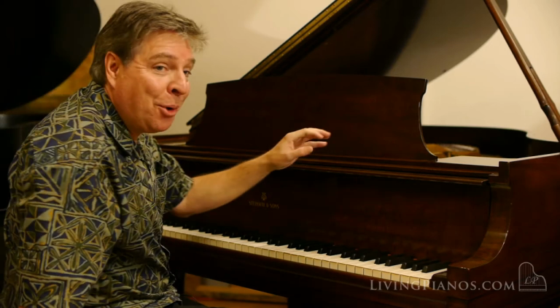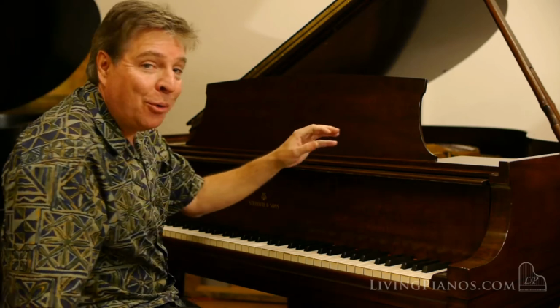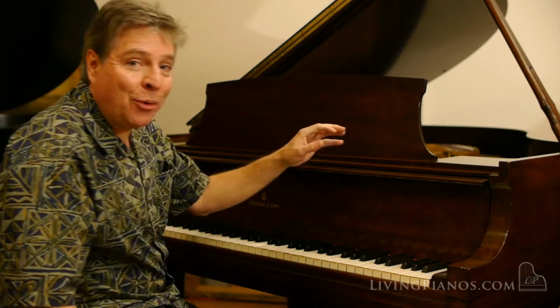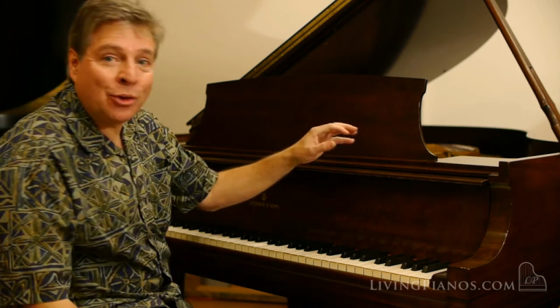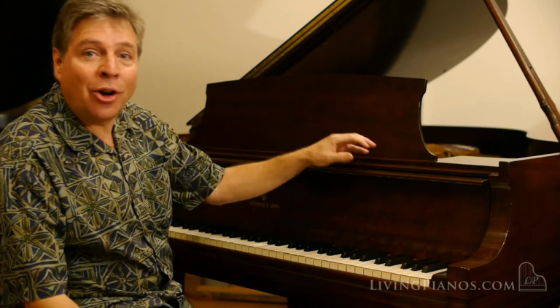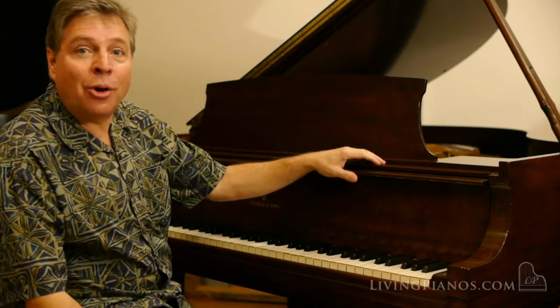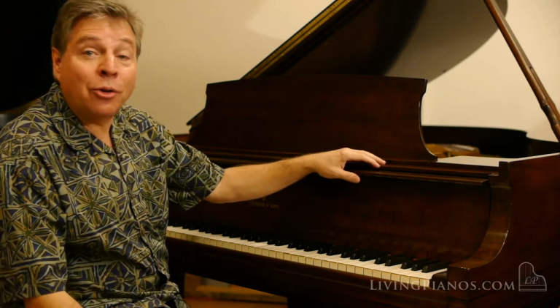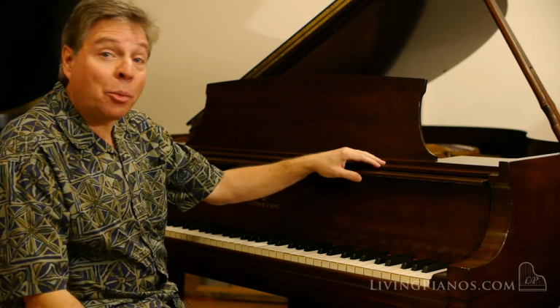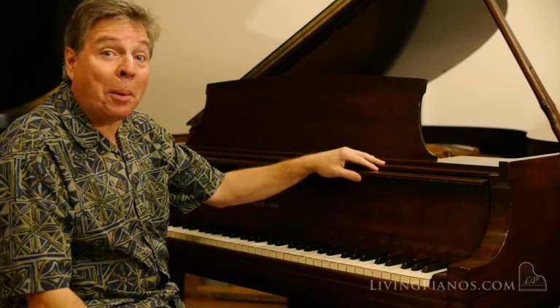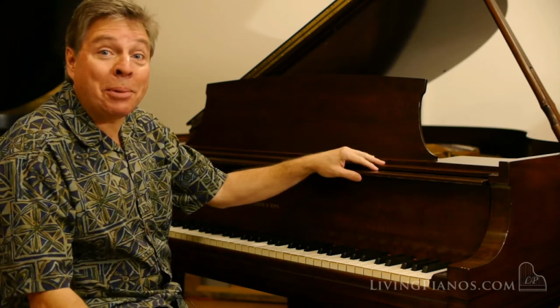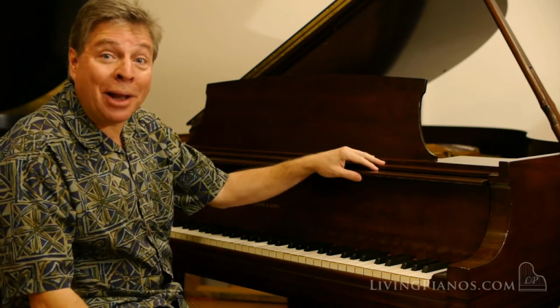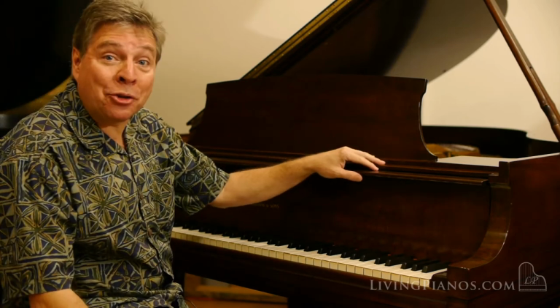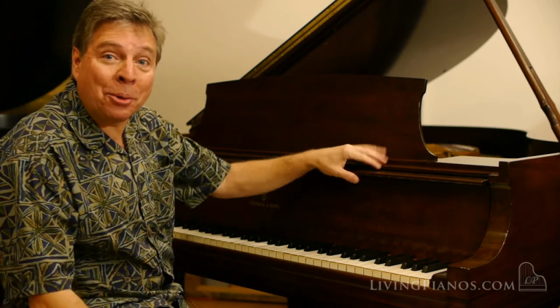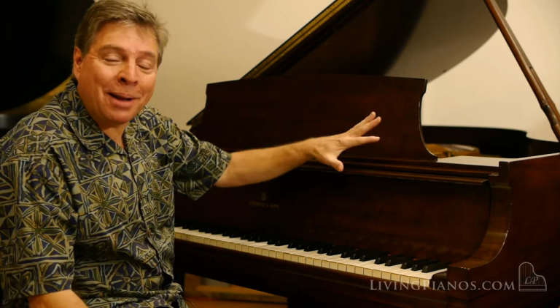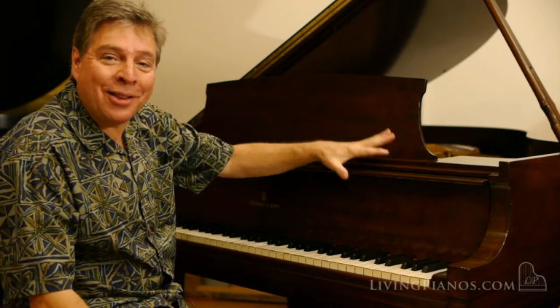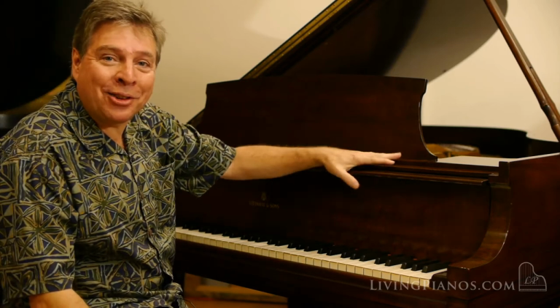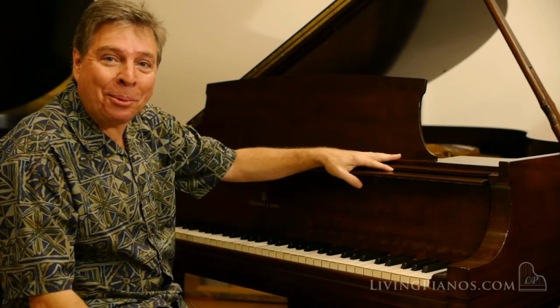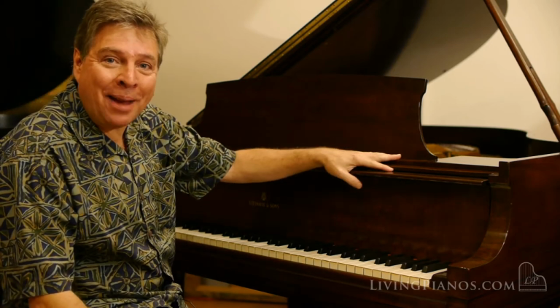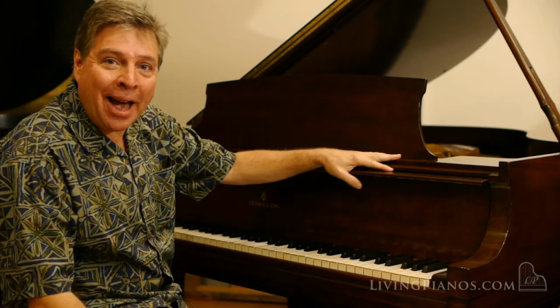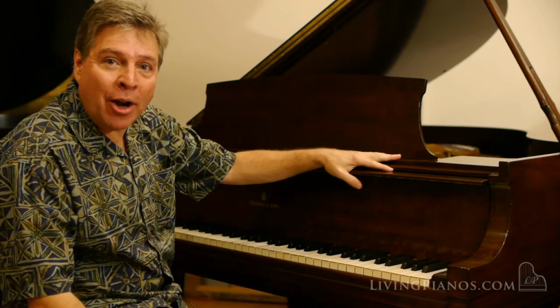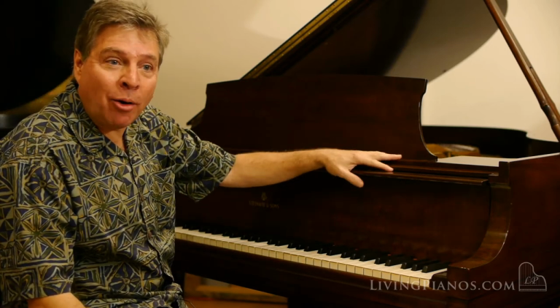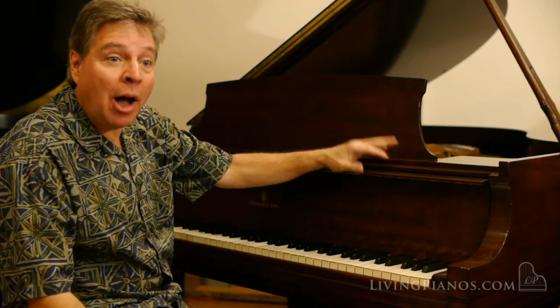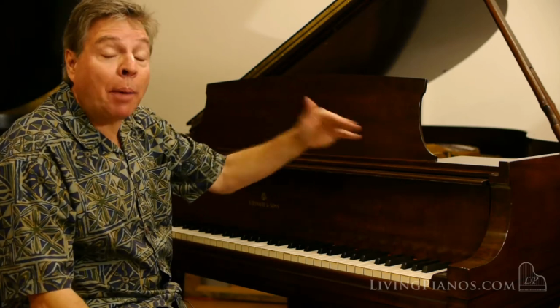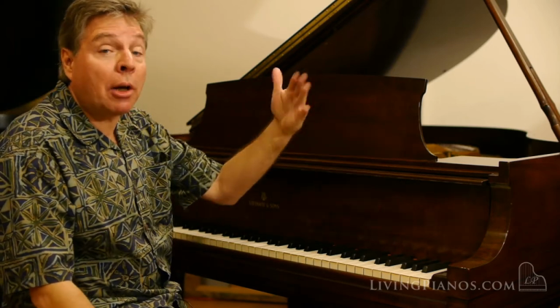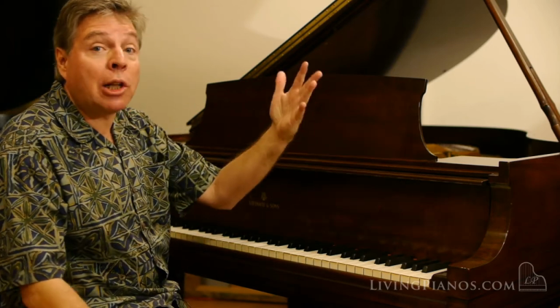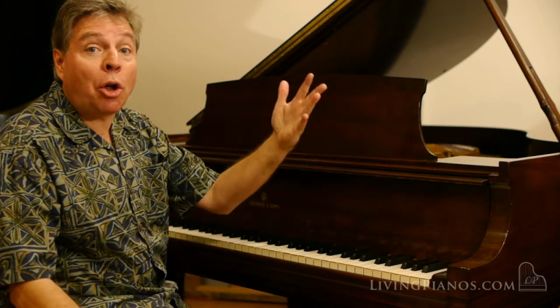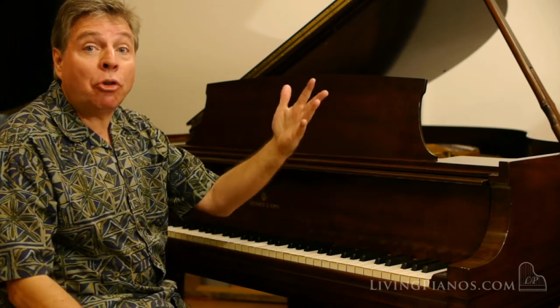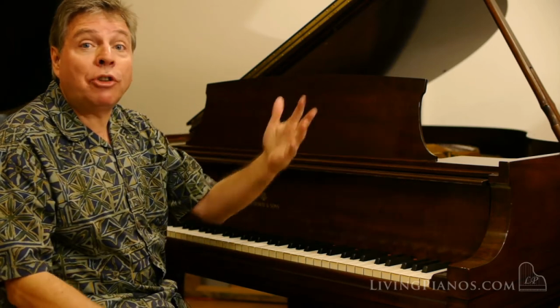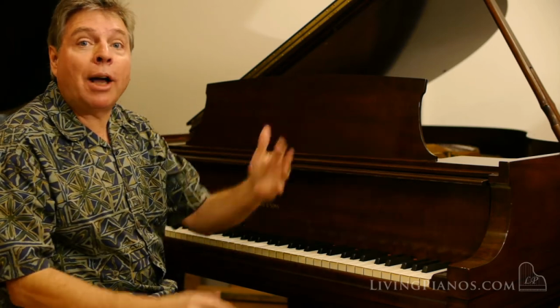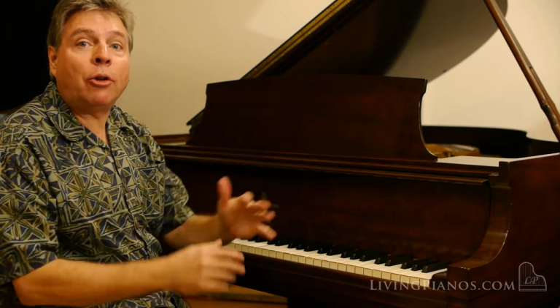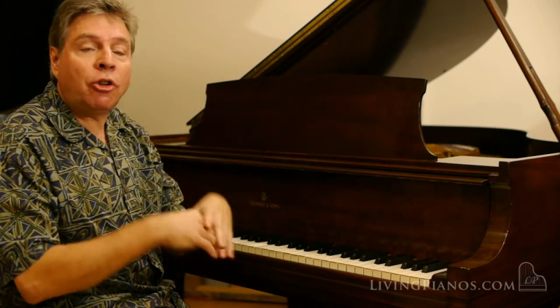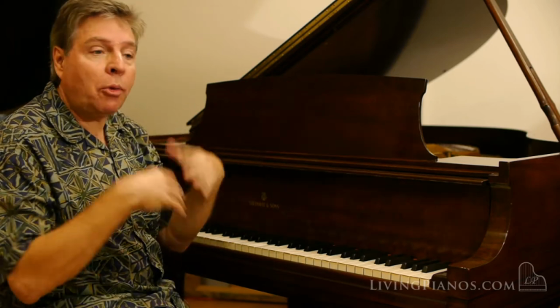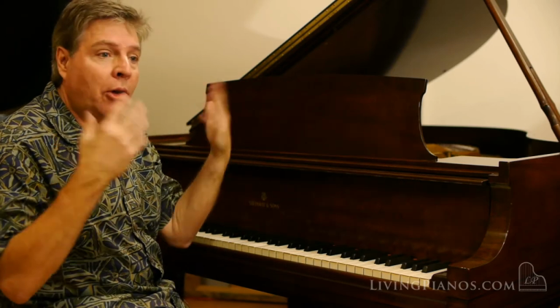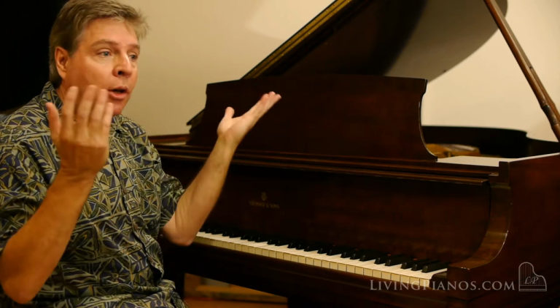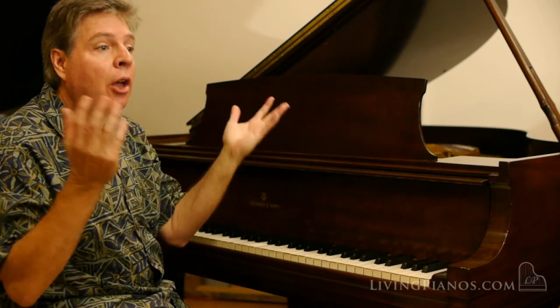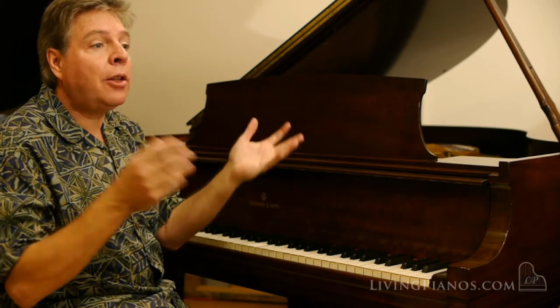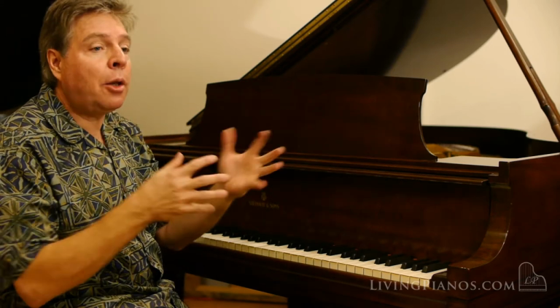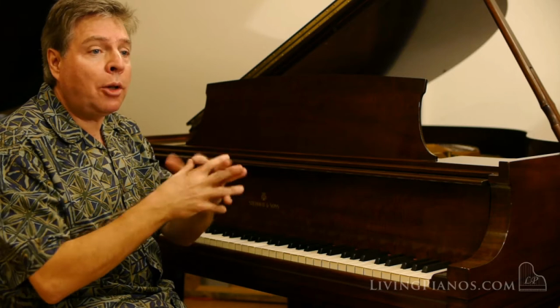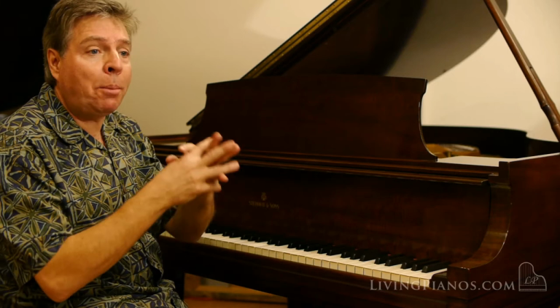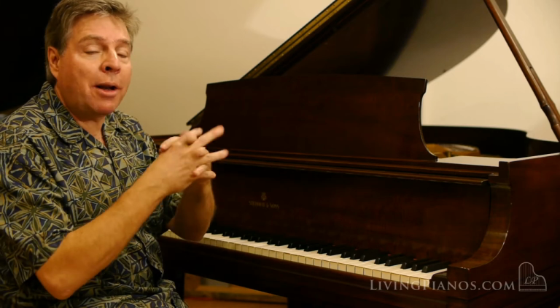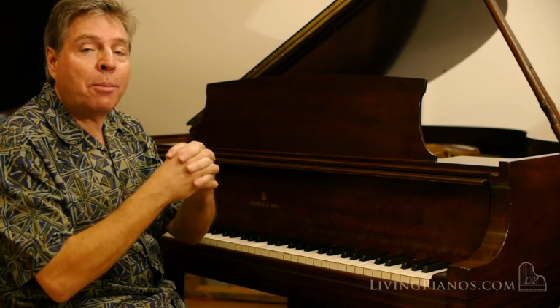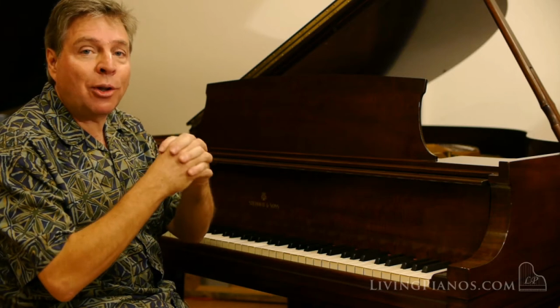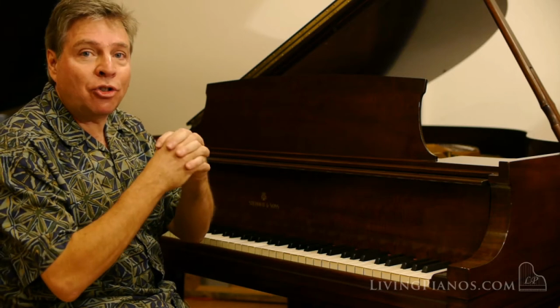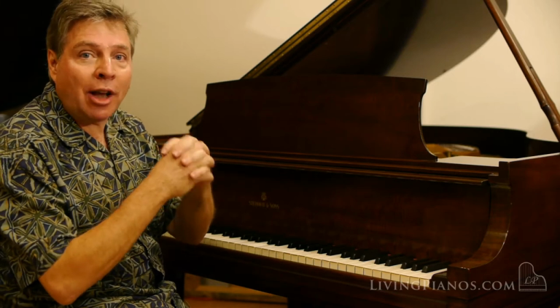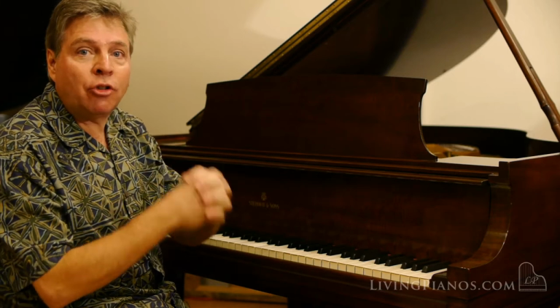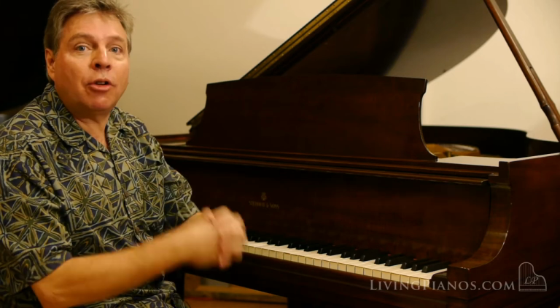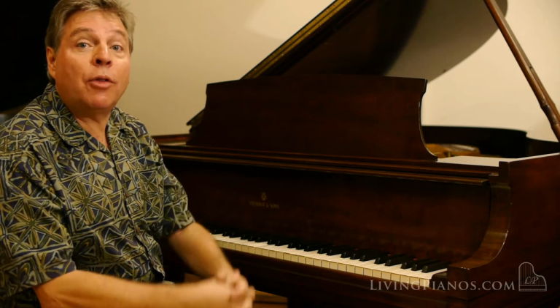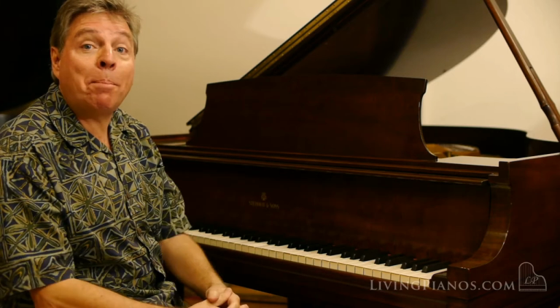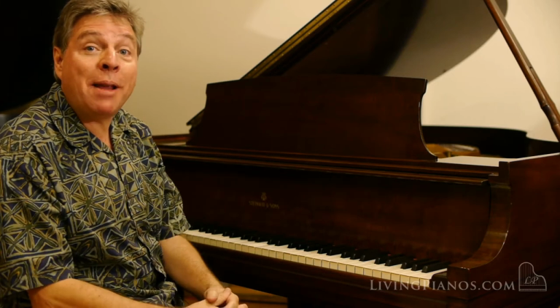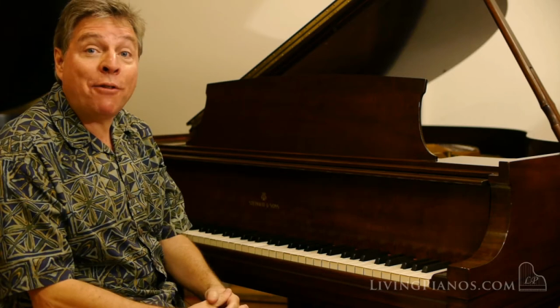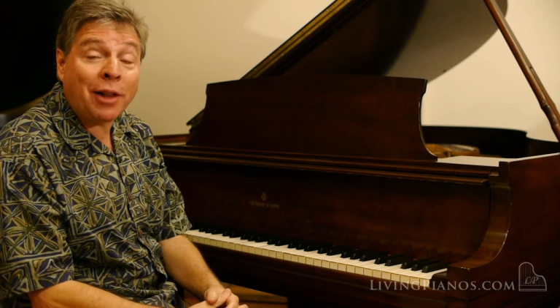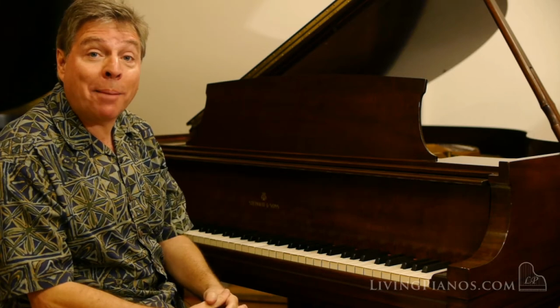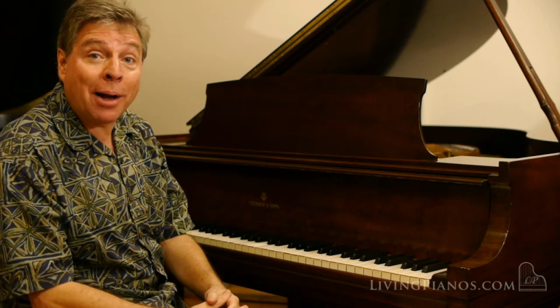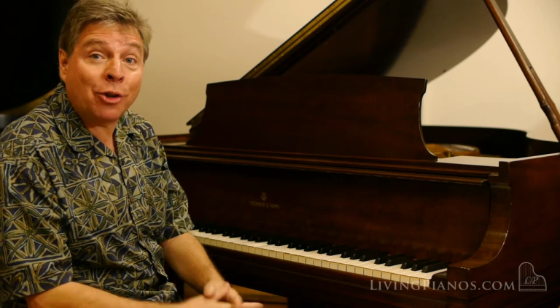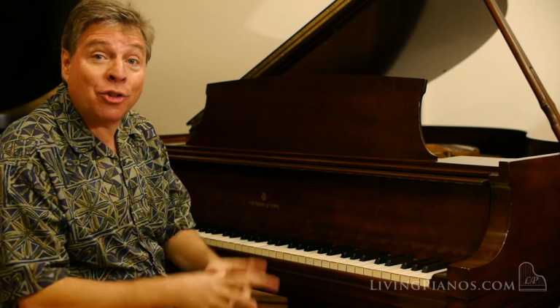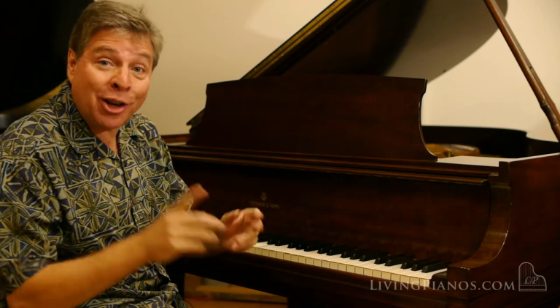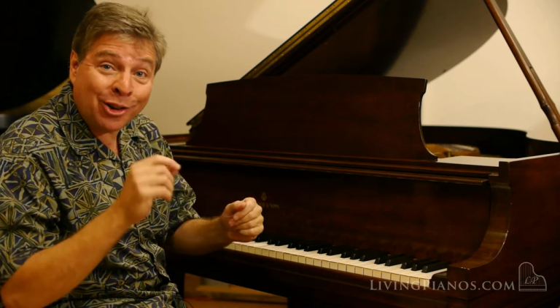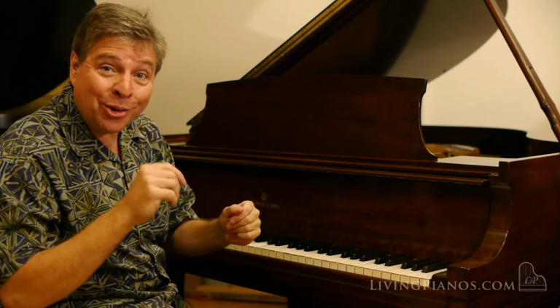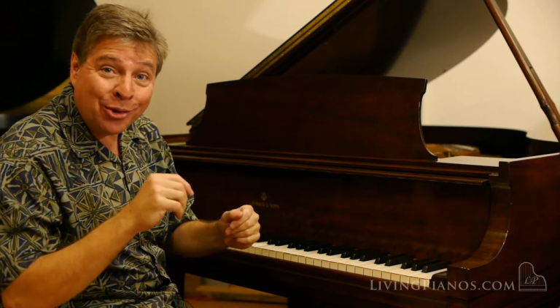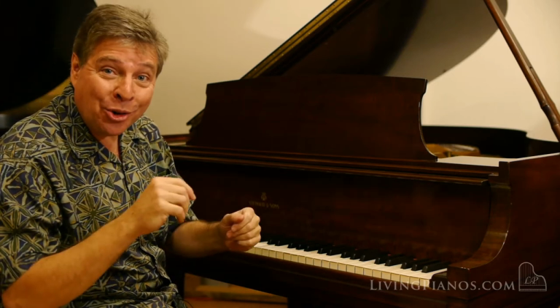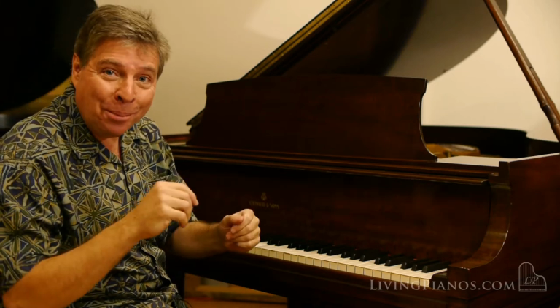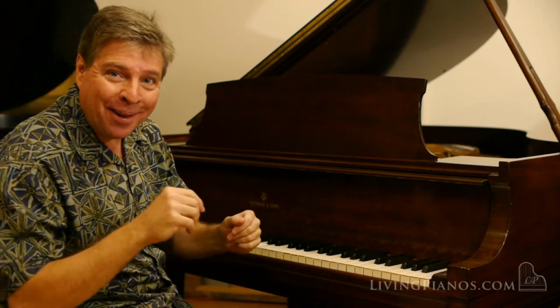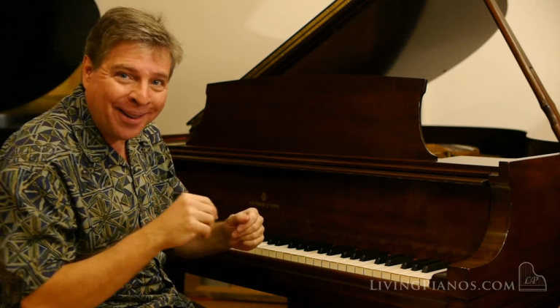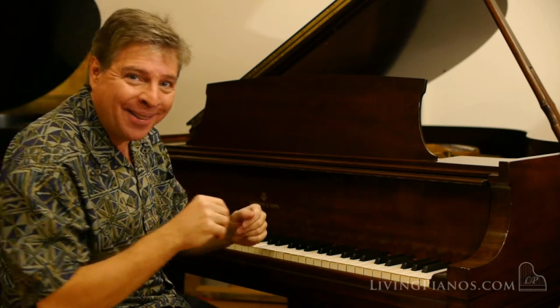Beautiful tone. It's a real pleasure to play this little piano. I'm going to close now just with a little bit of the middle section of the B-flat minor Scherzo by Chopin.